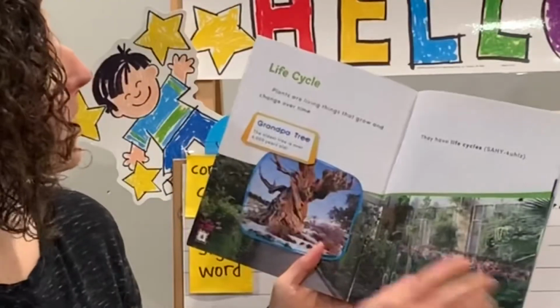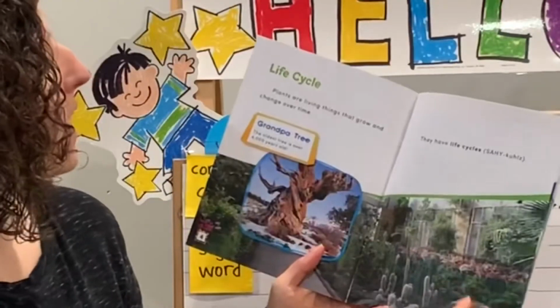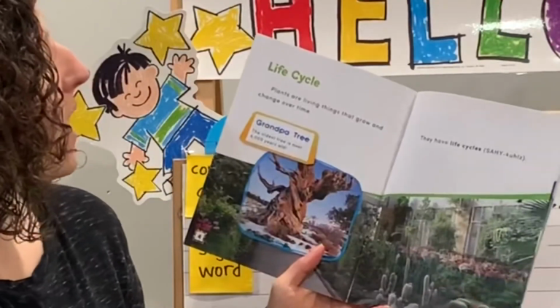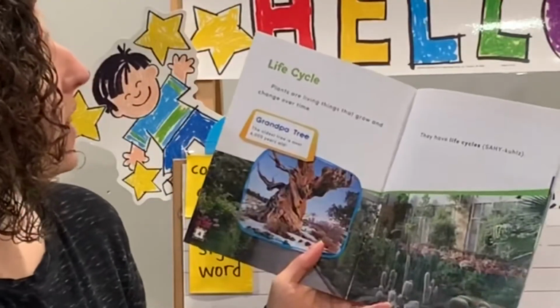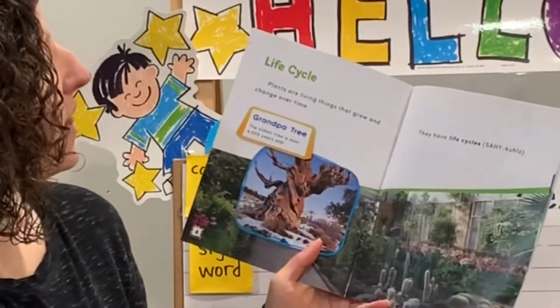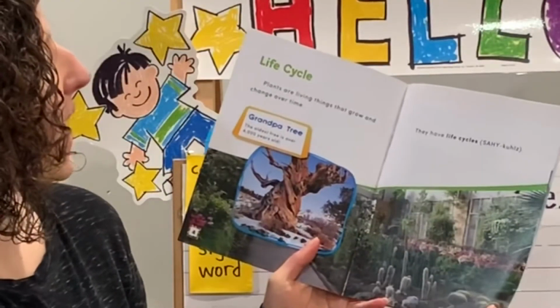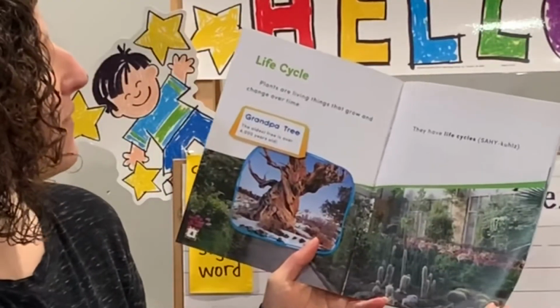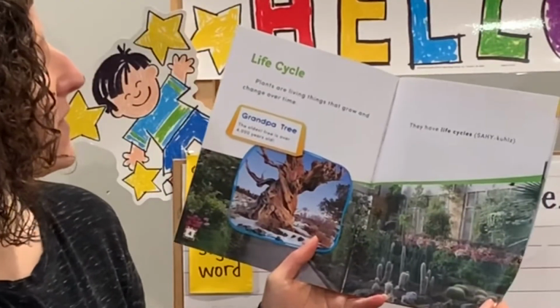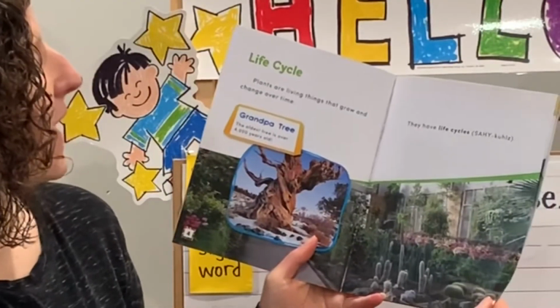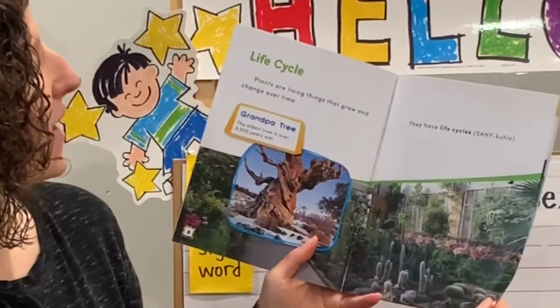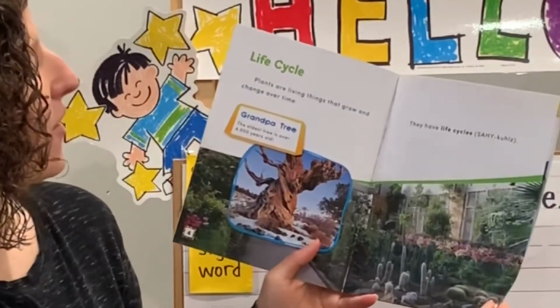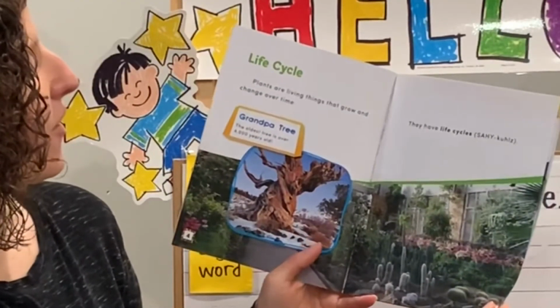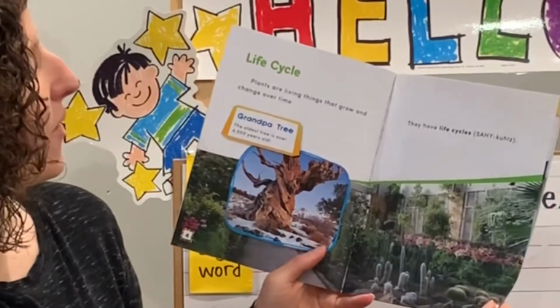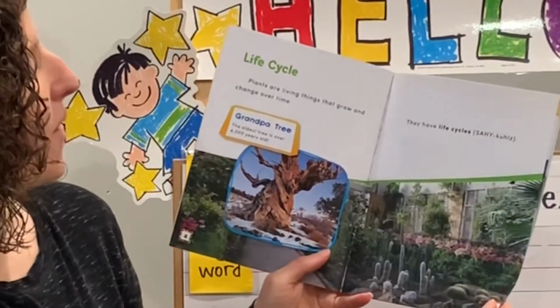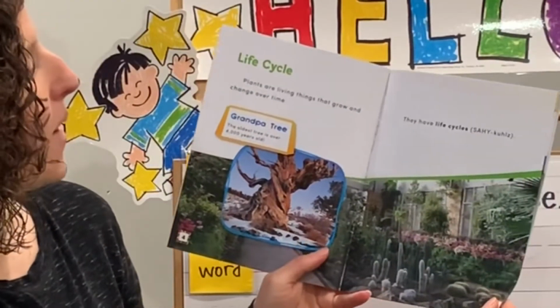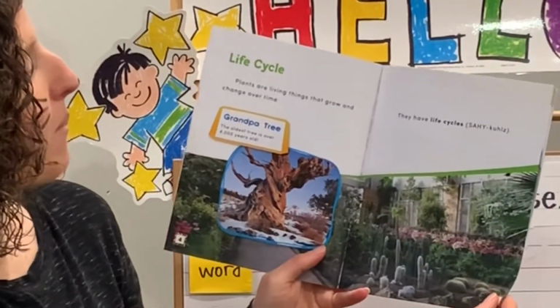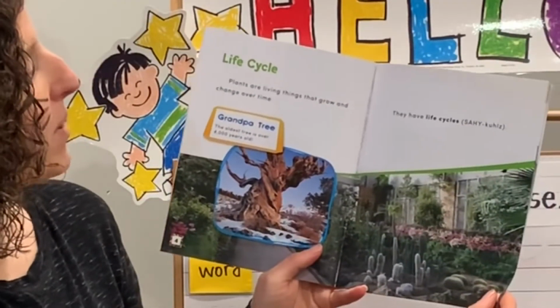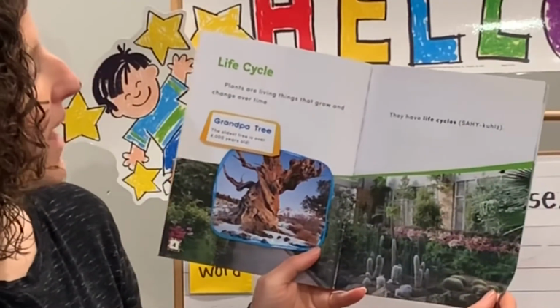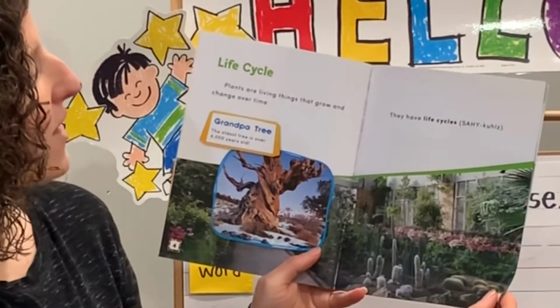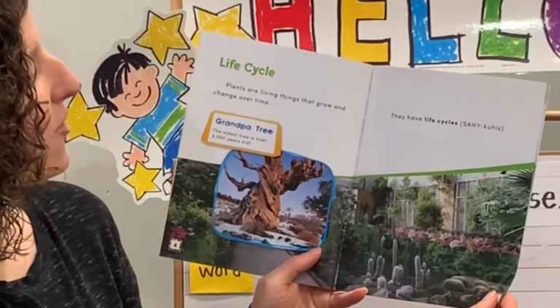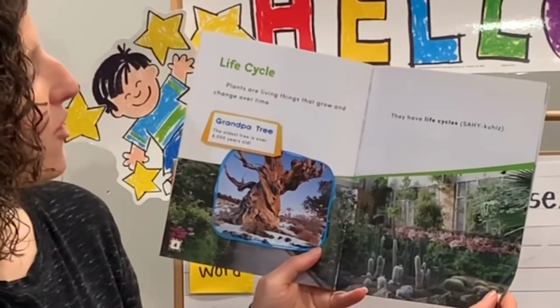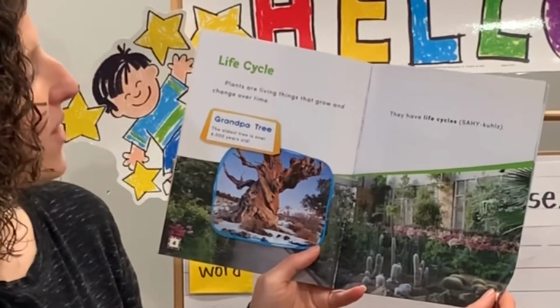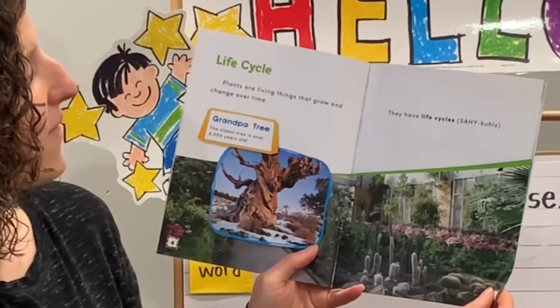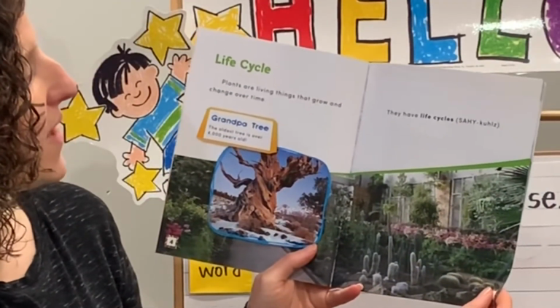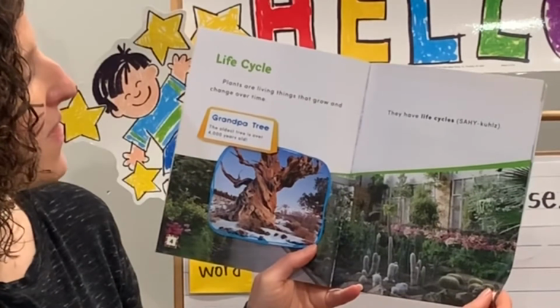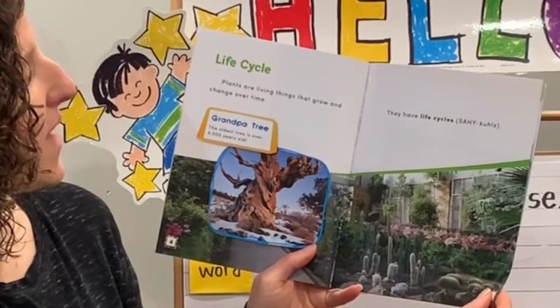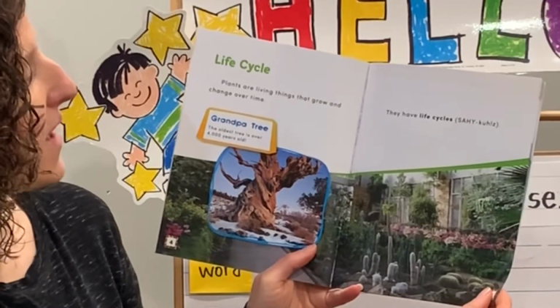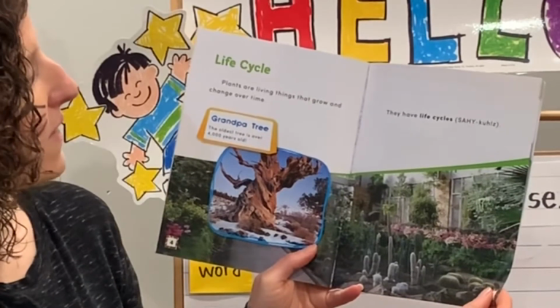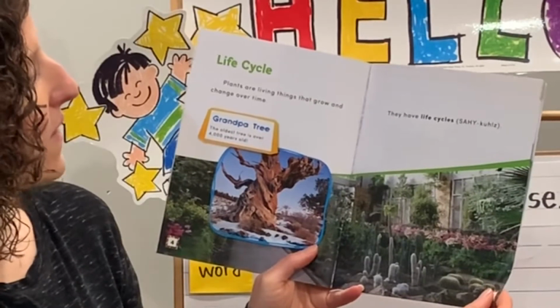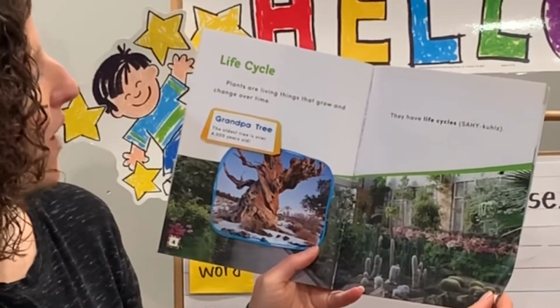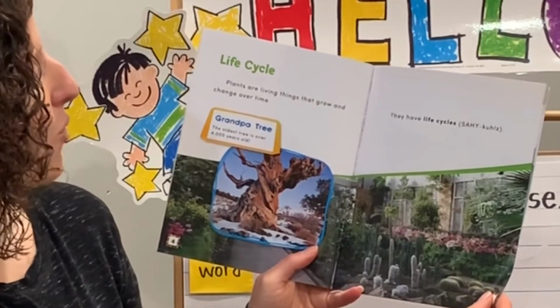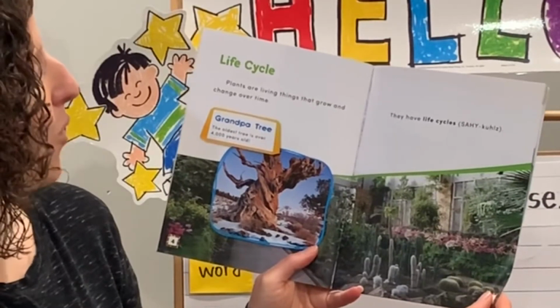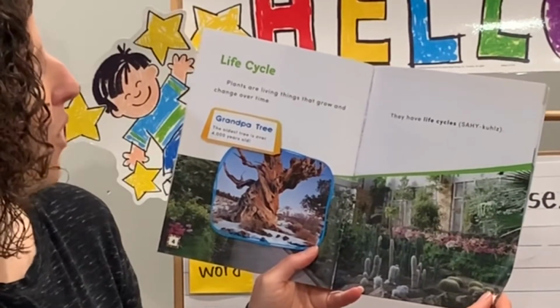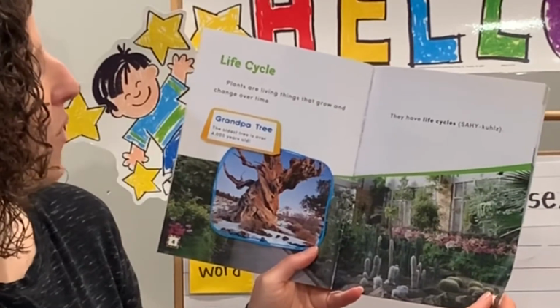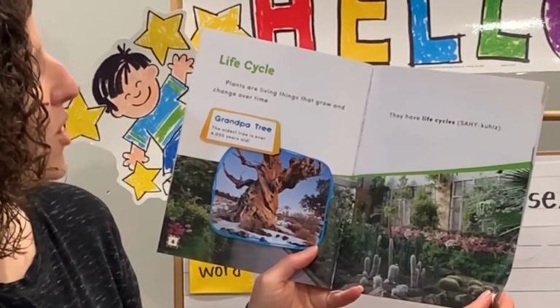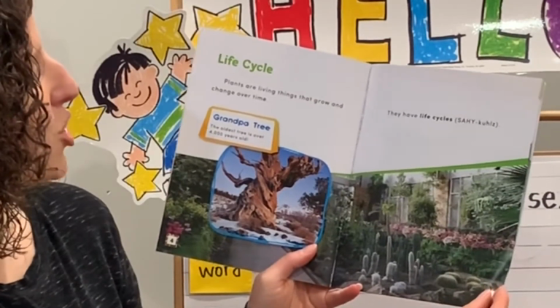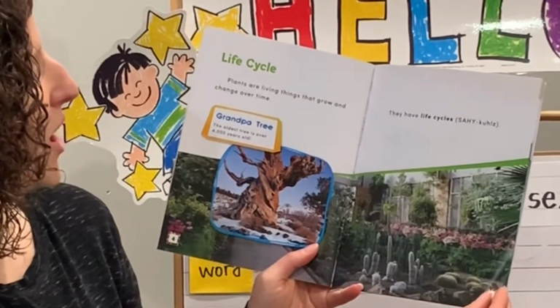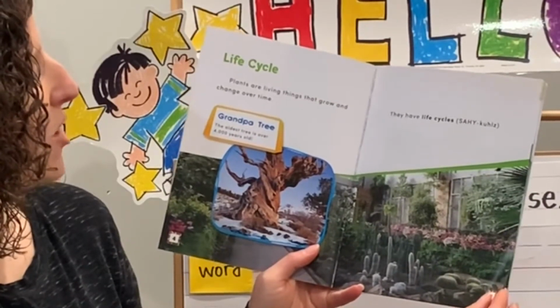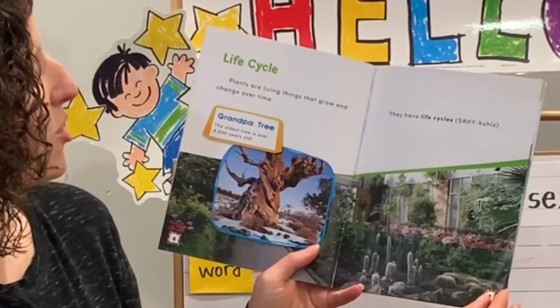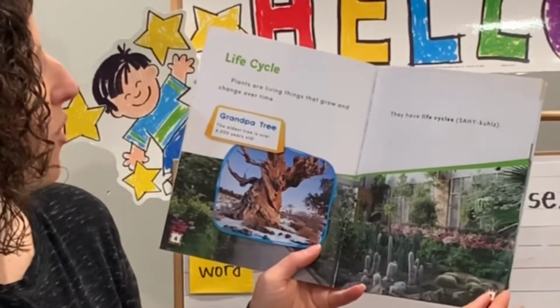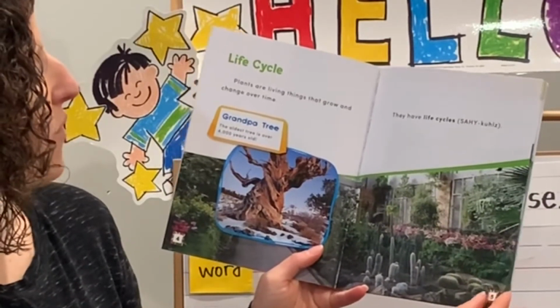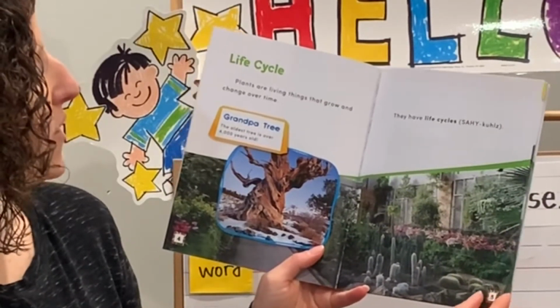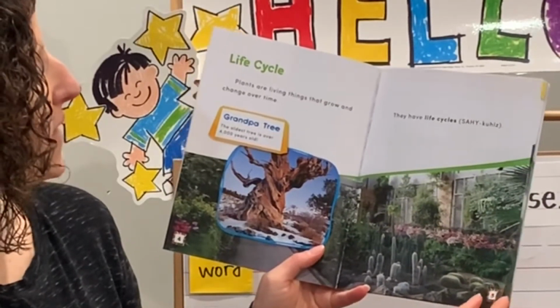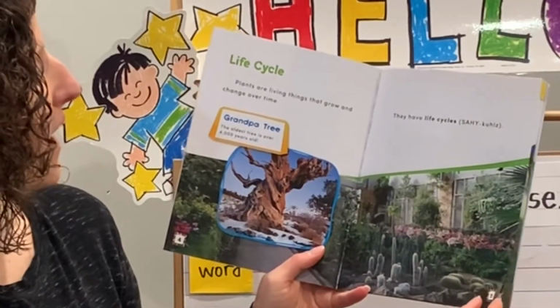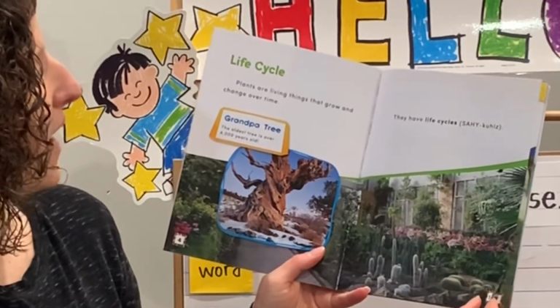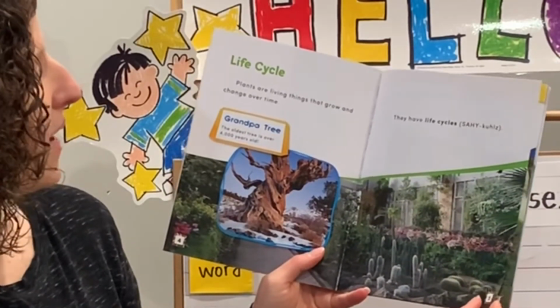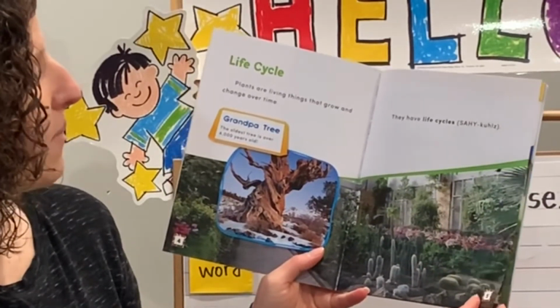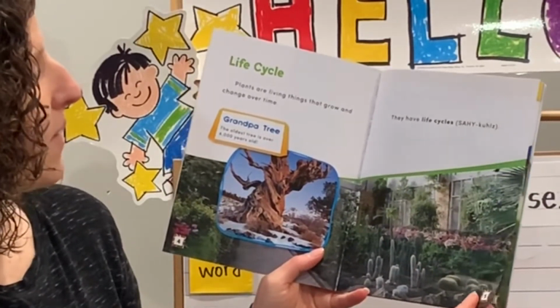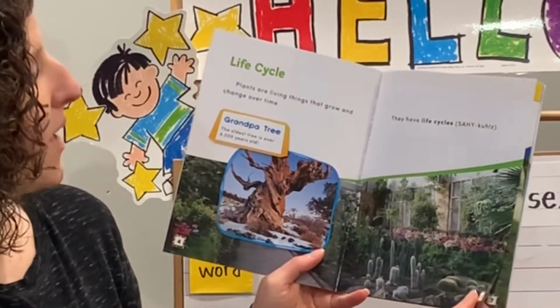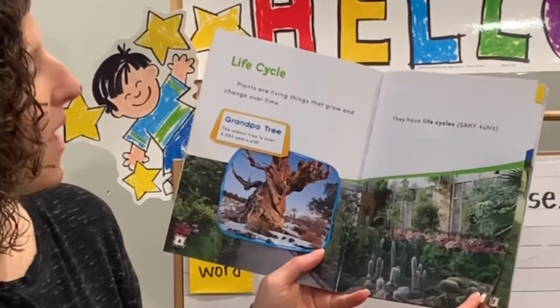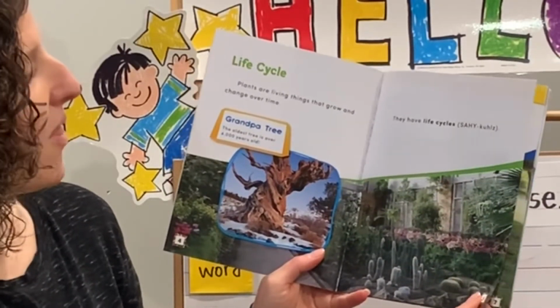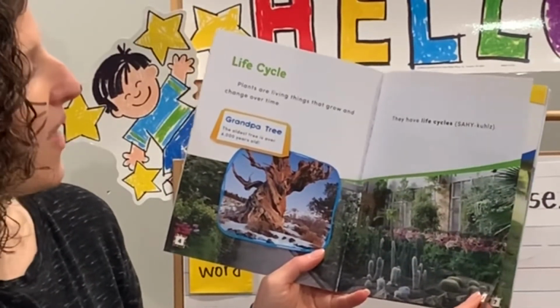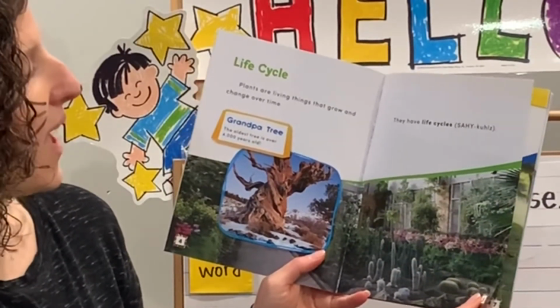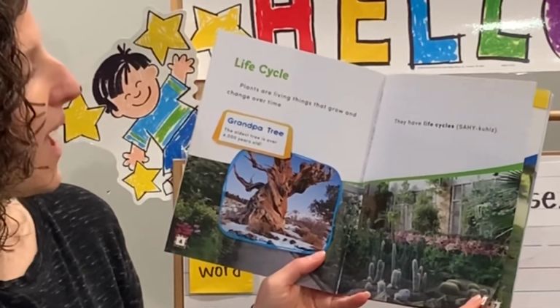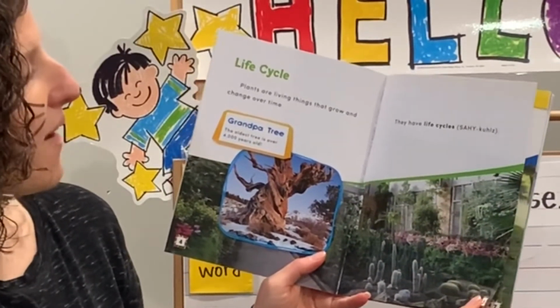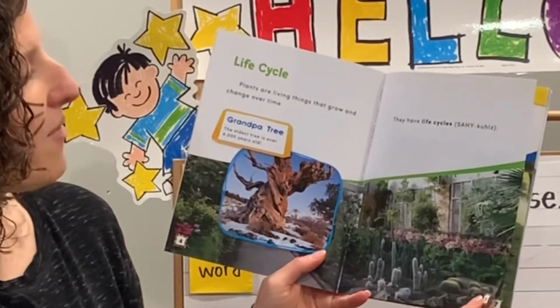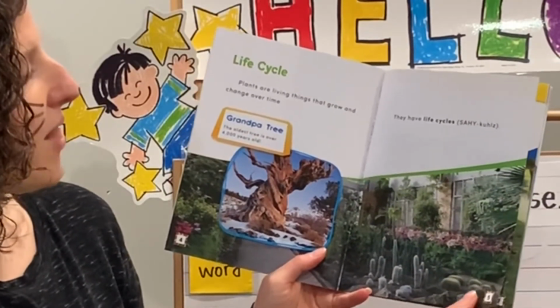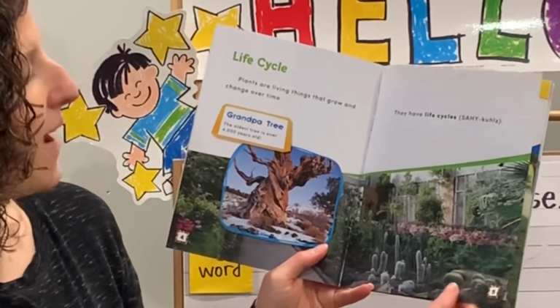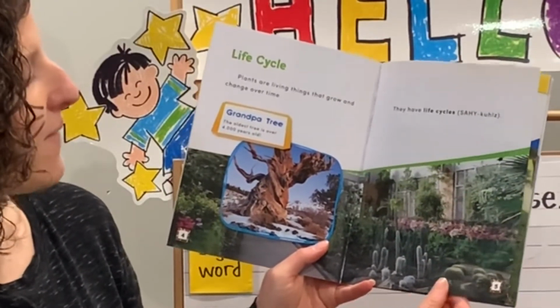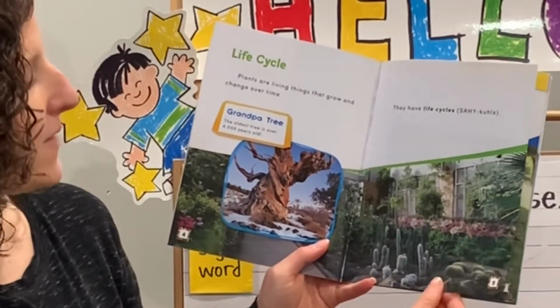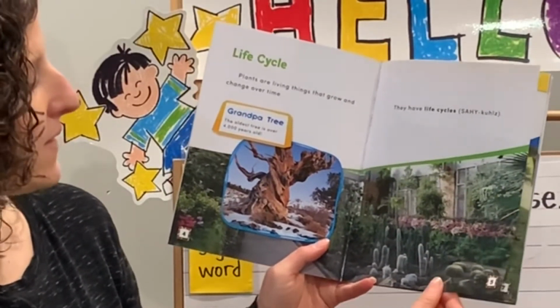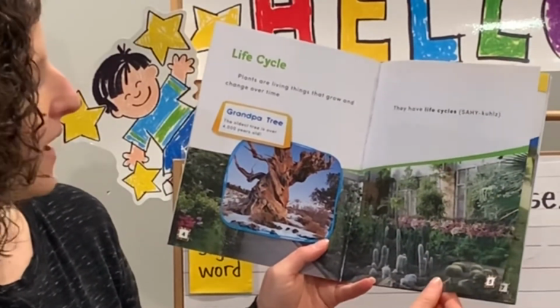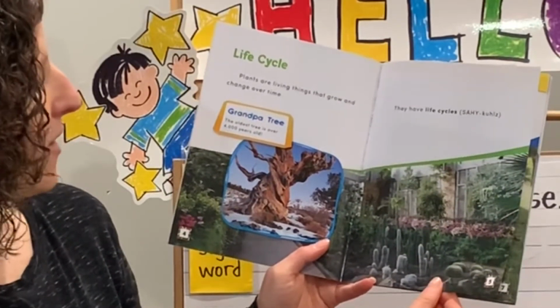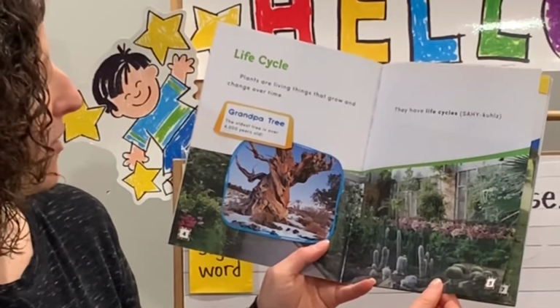Life cycle. Plants are living things that grow and change over time. They have life cycles.